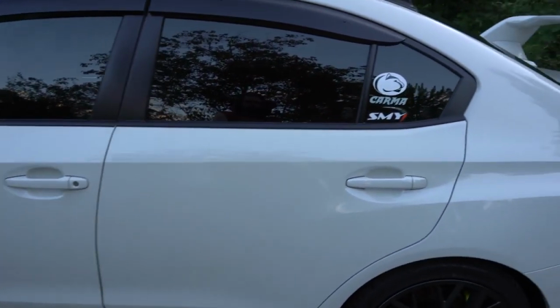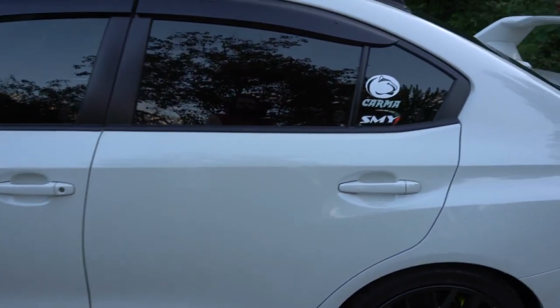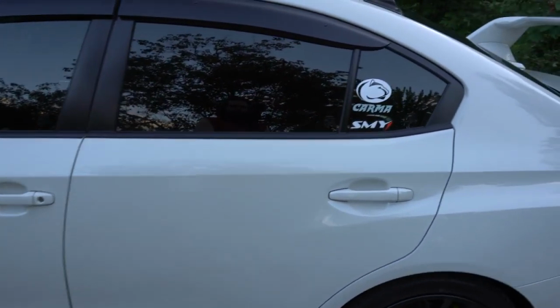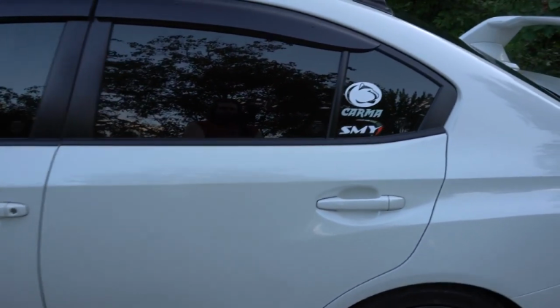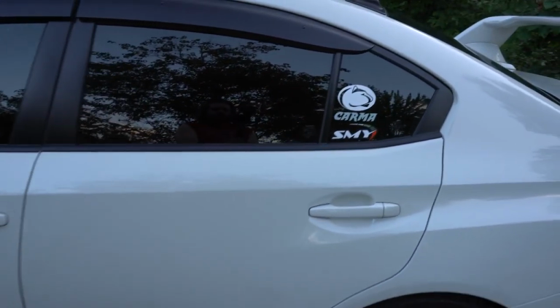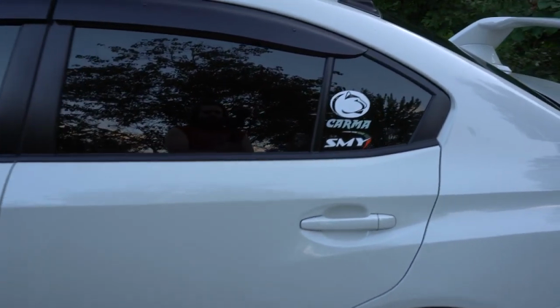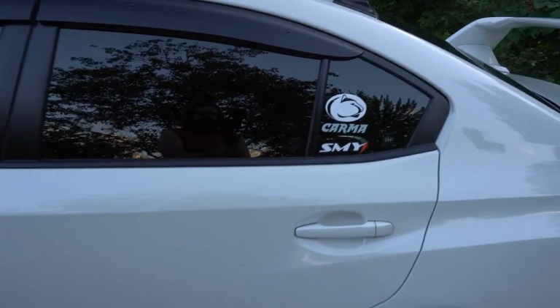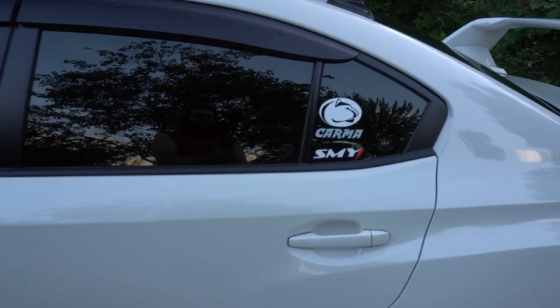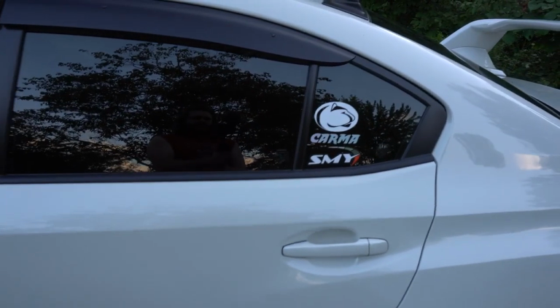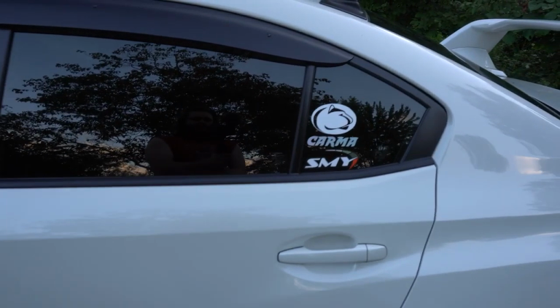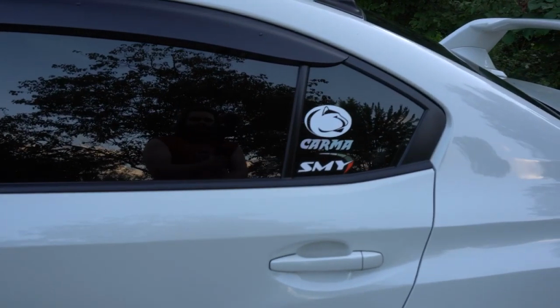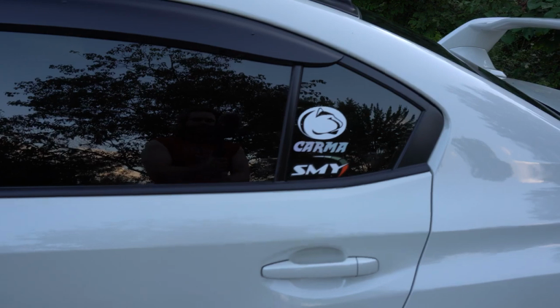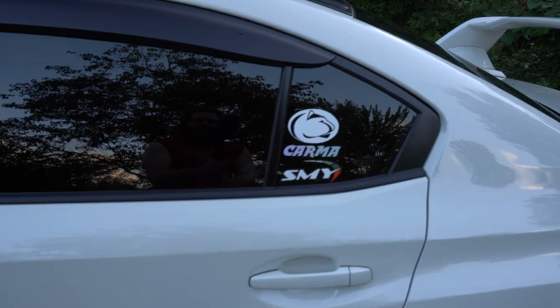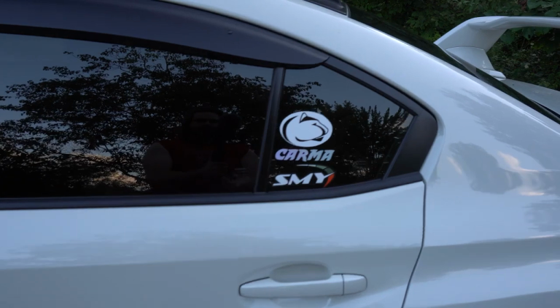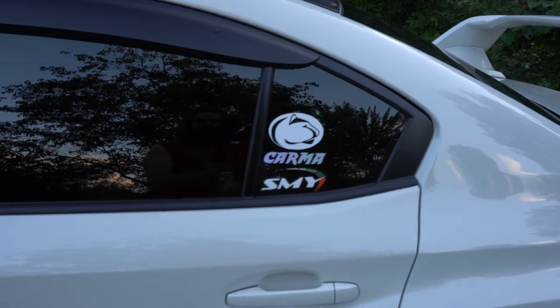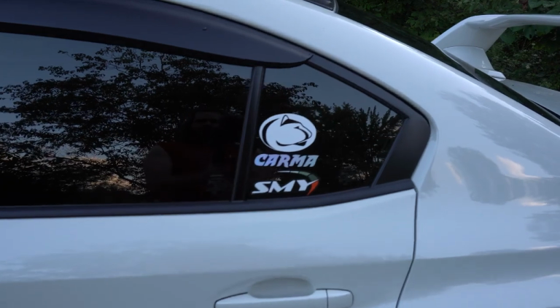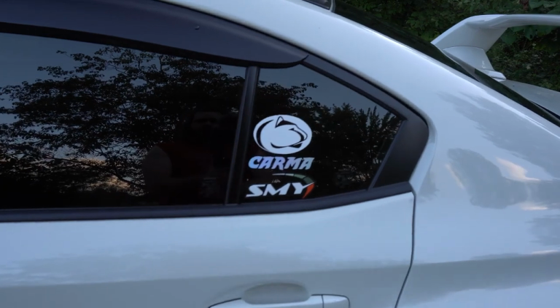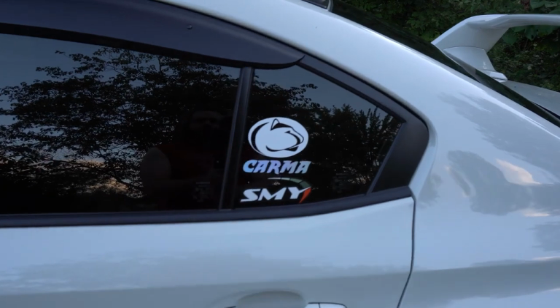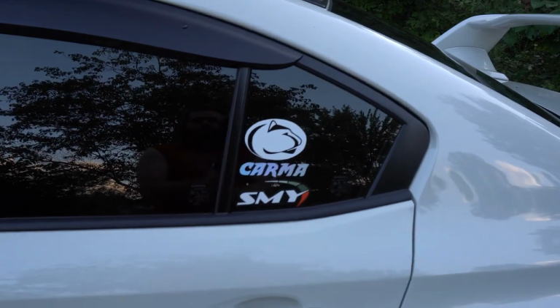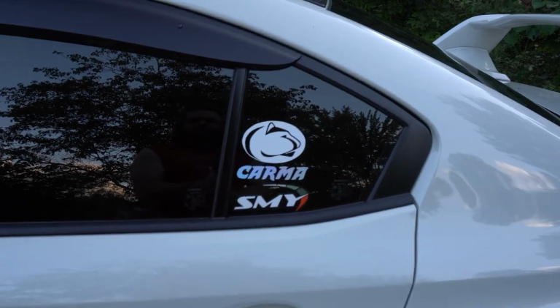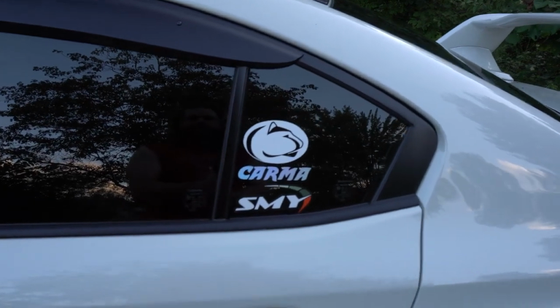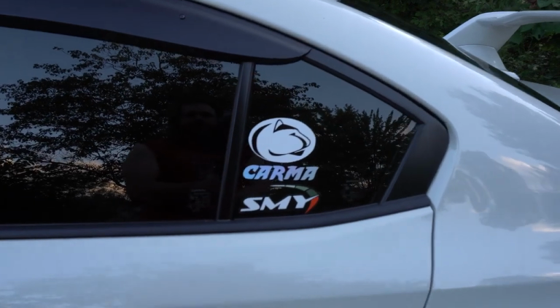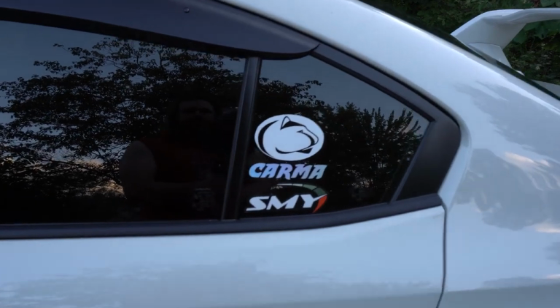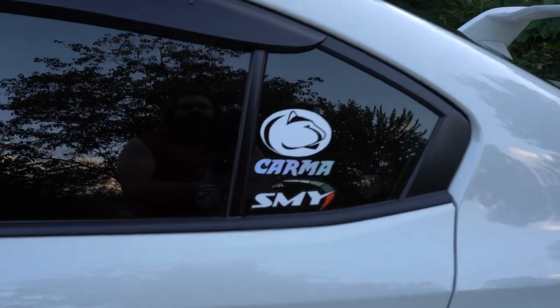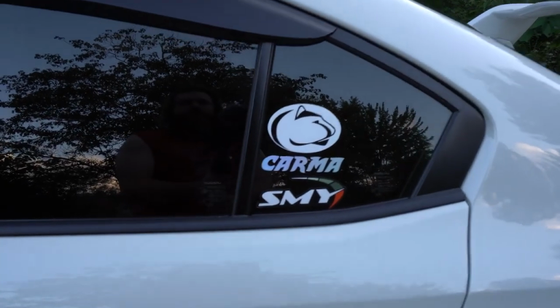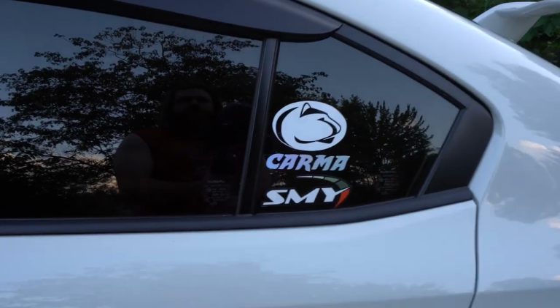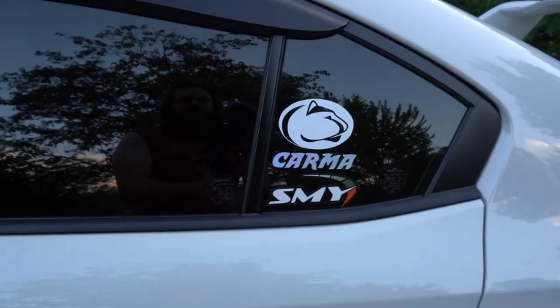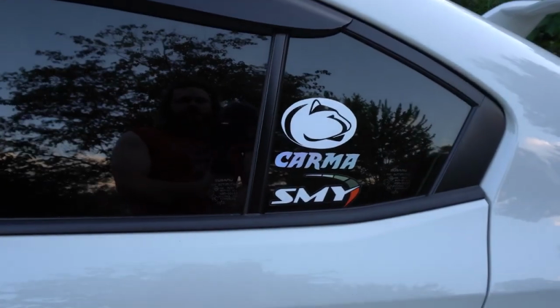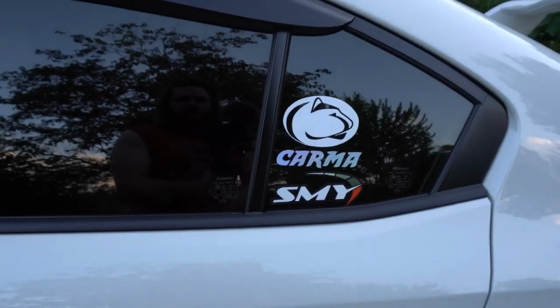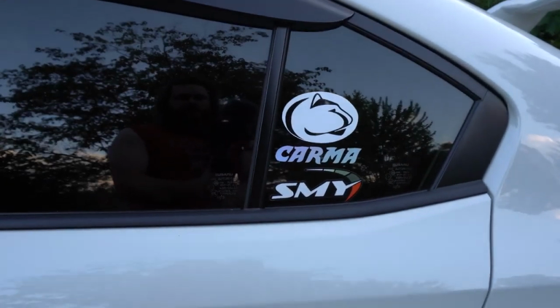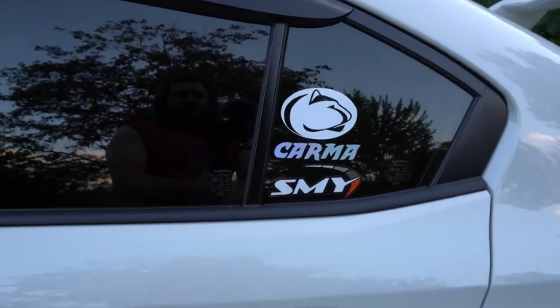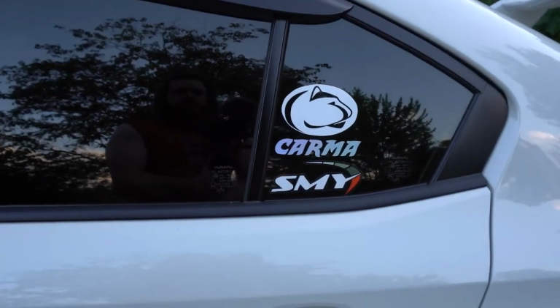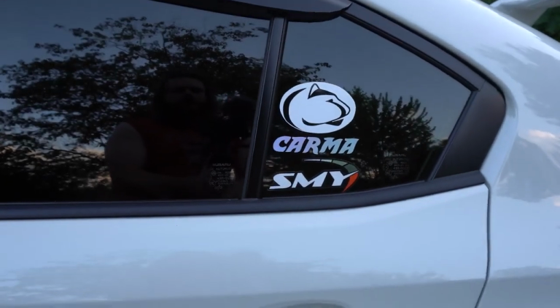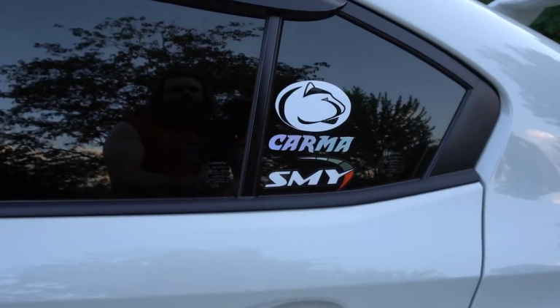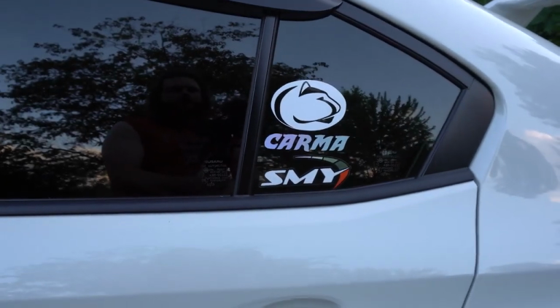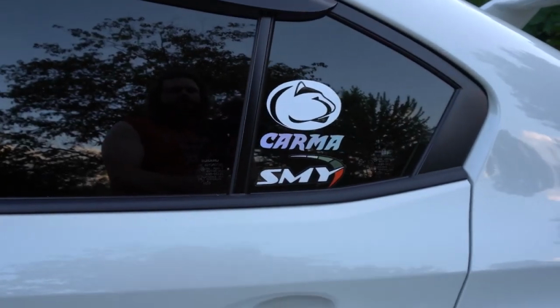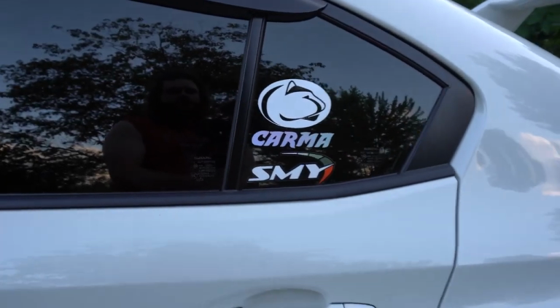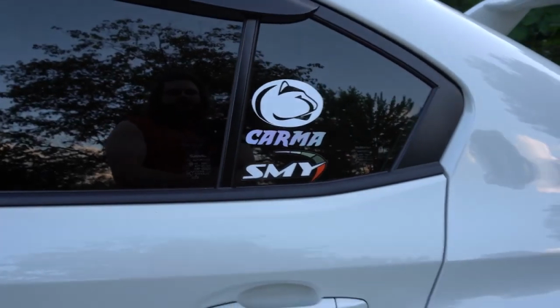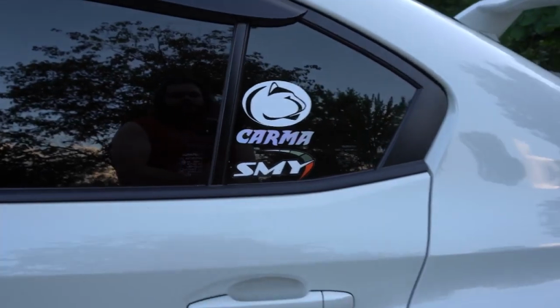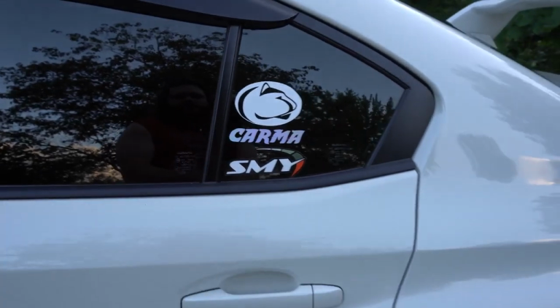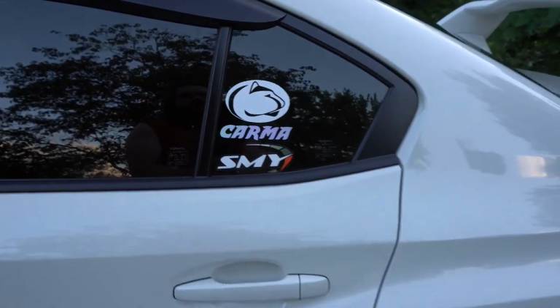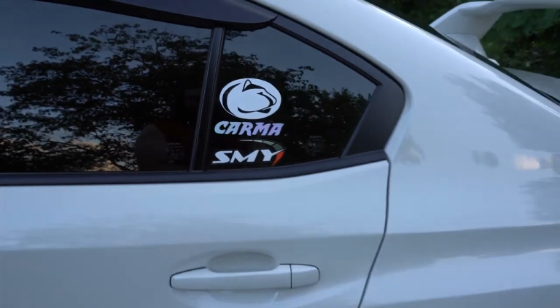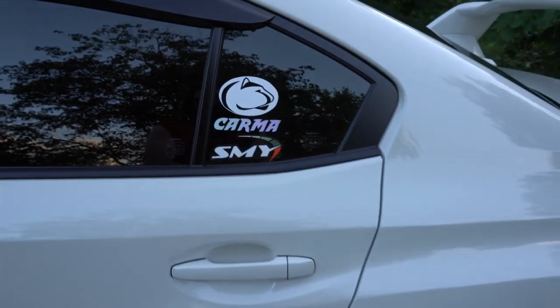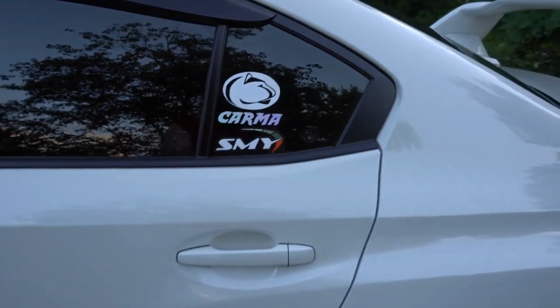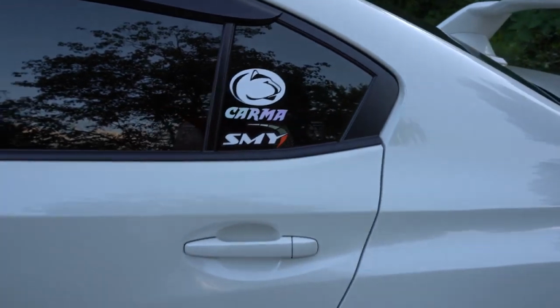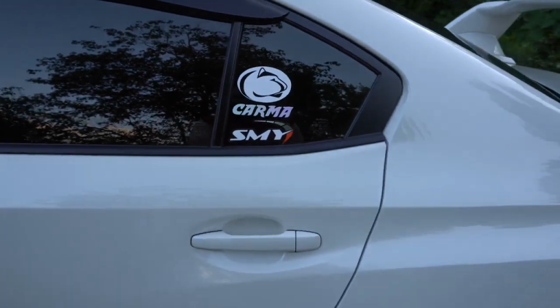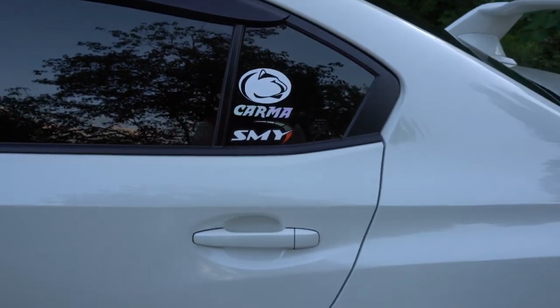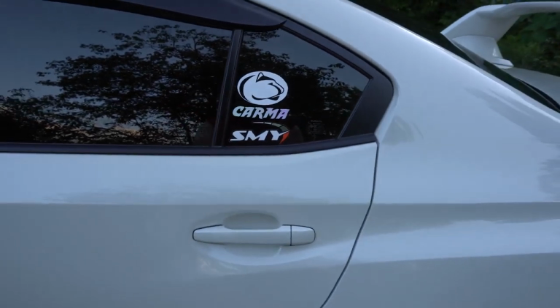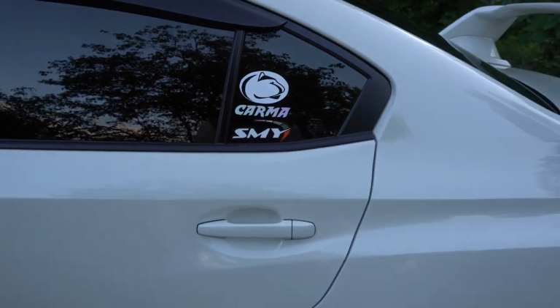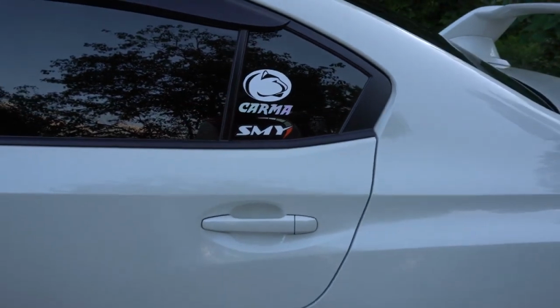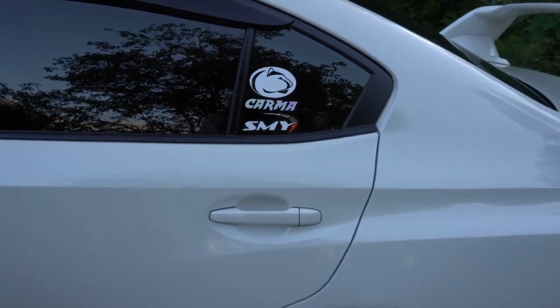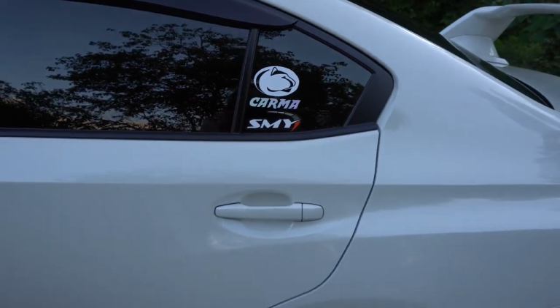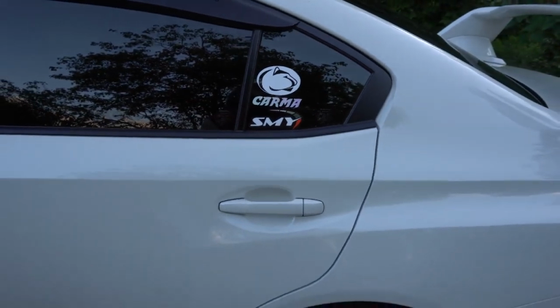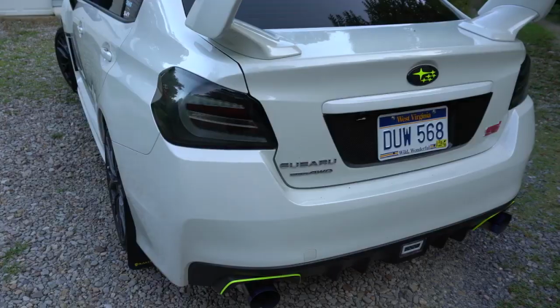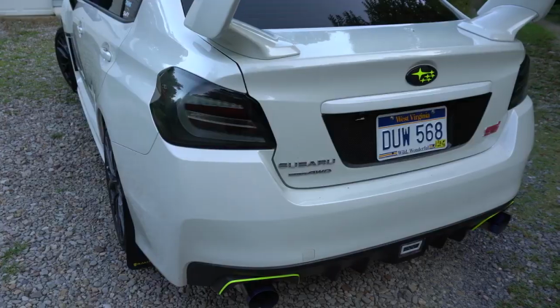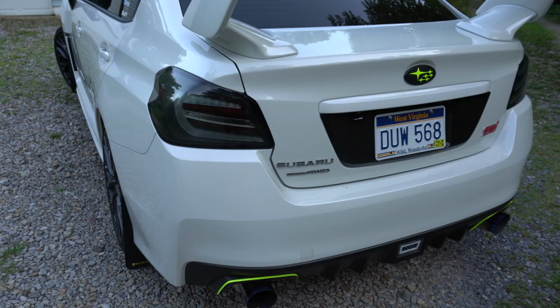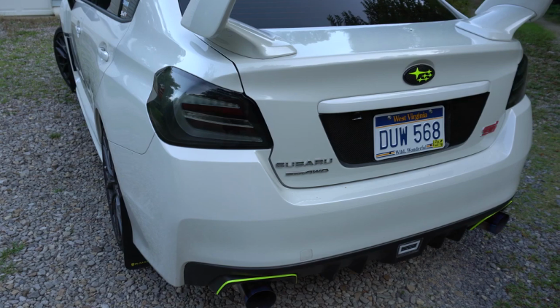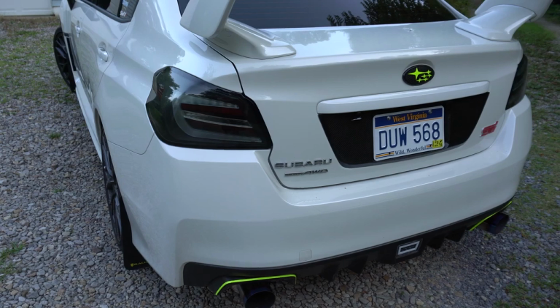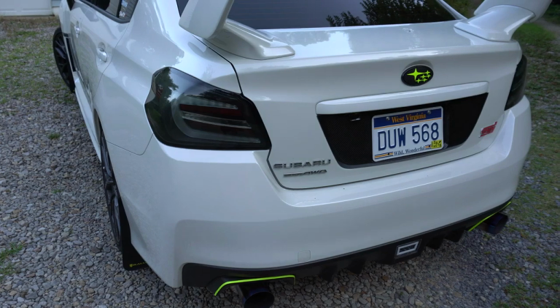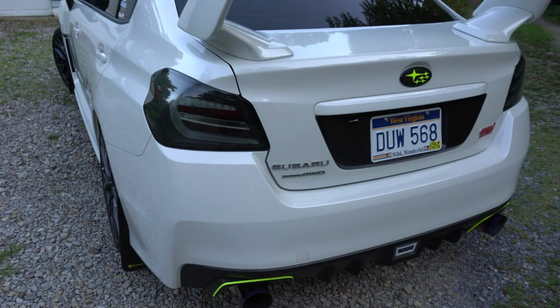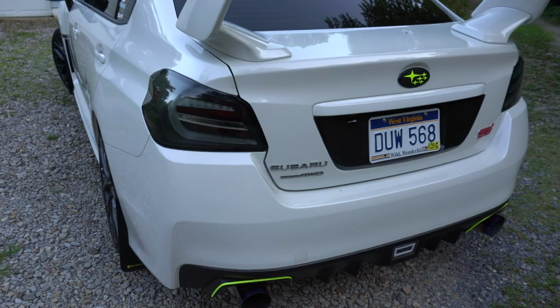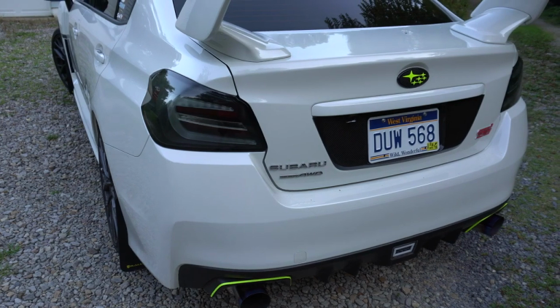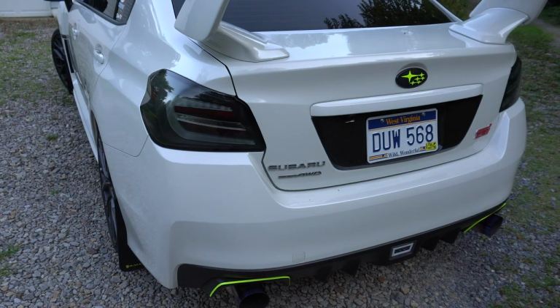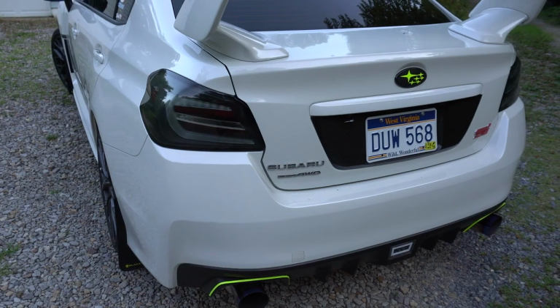Got some stickers on the back glass: Penn State, Karma Speed — check them out — and SMY Performance — check them out. Absolutely awesome.